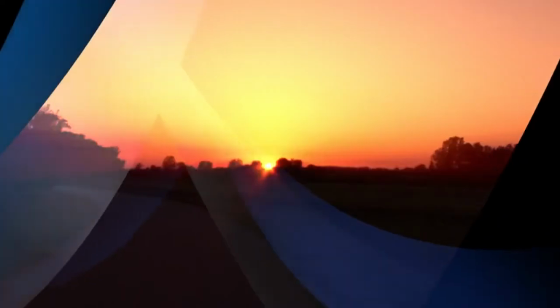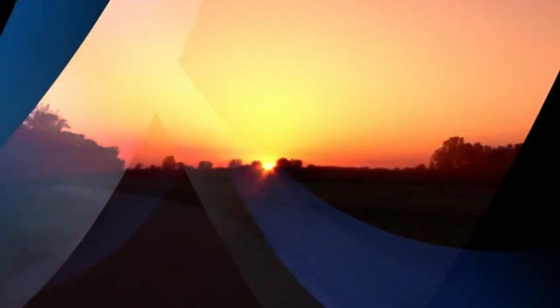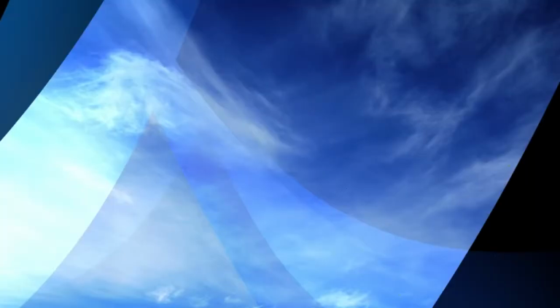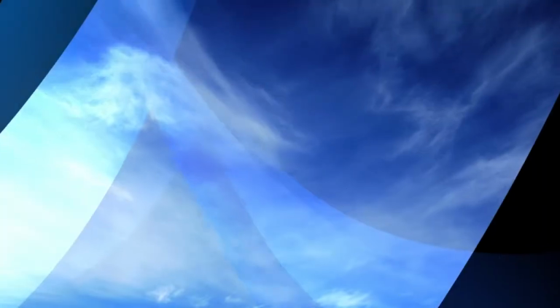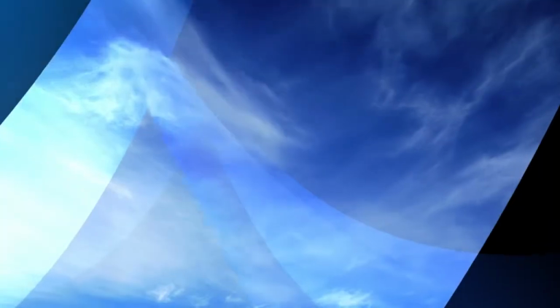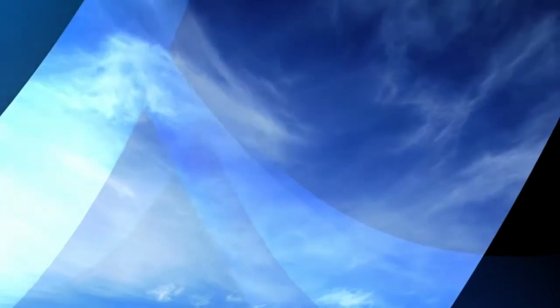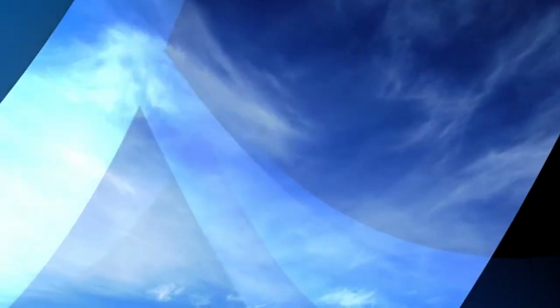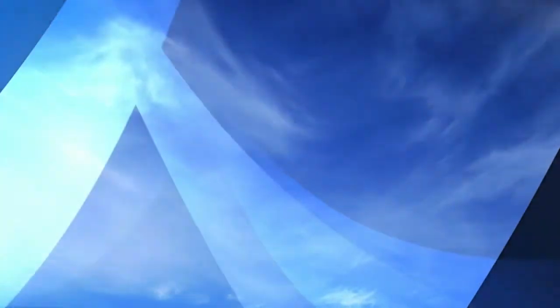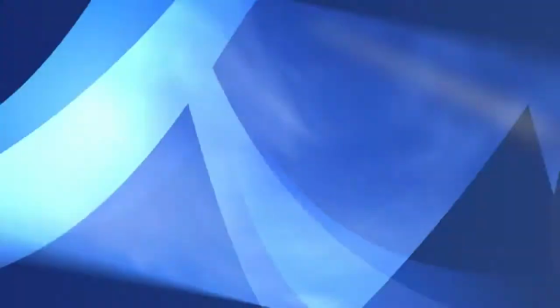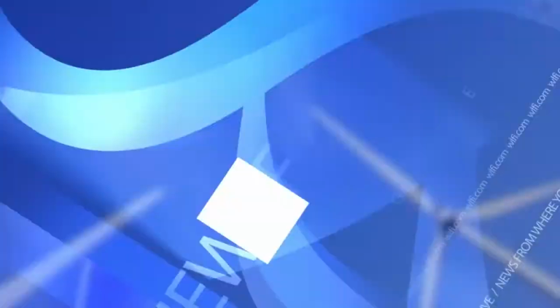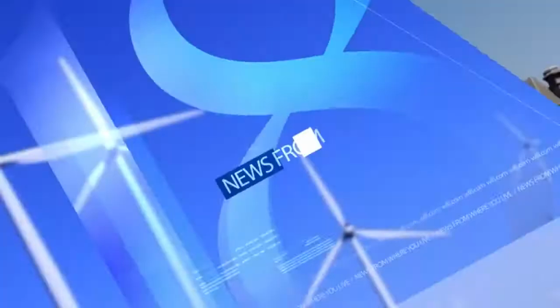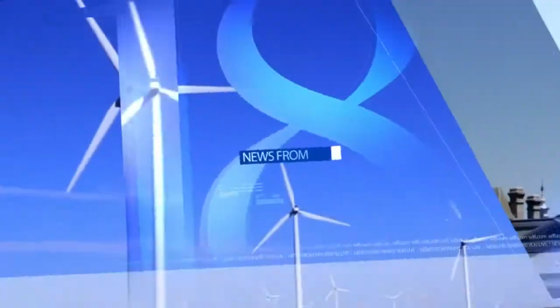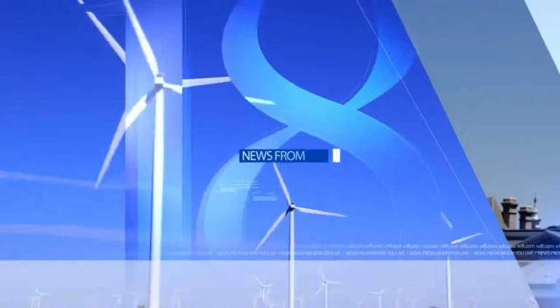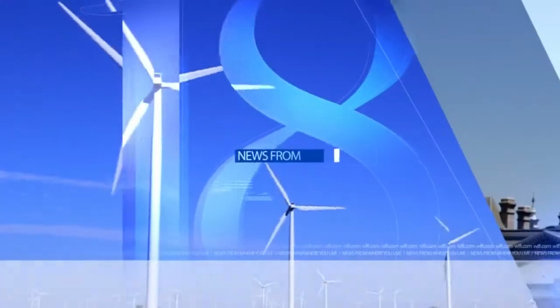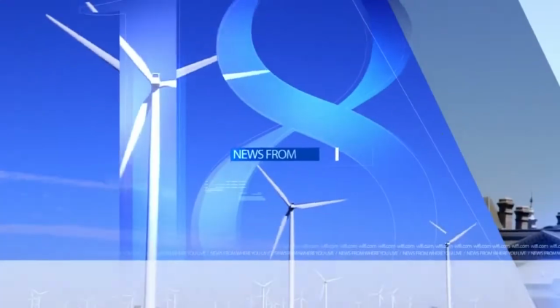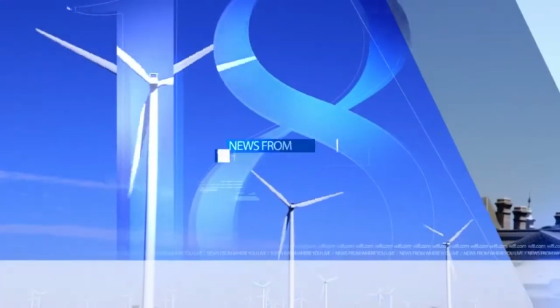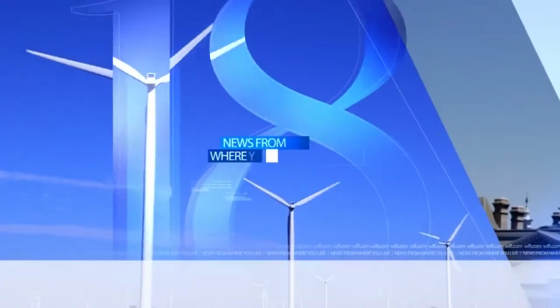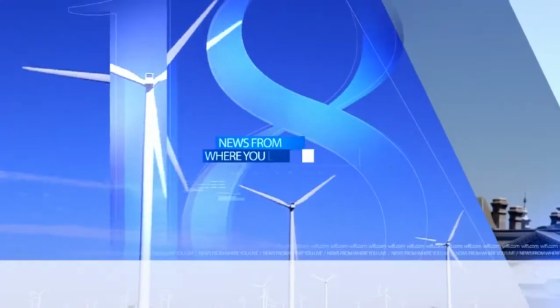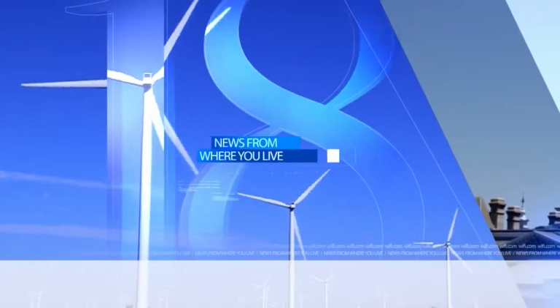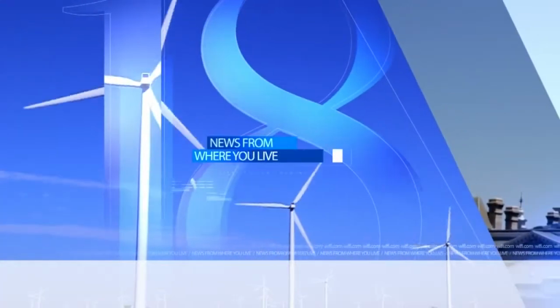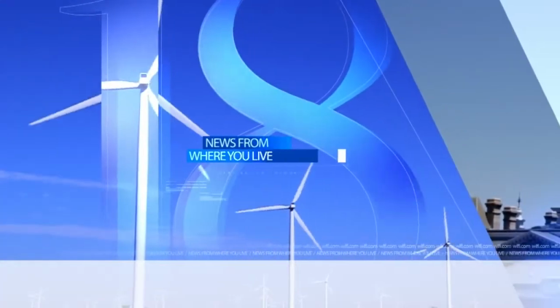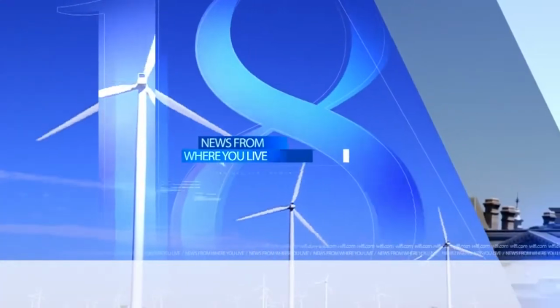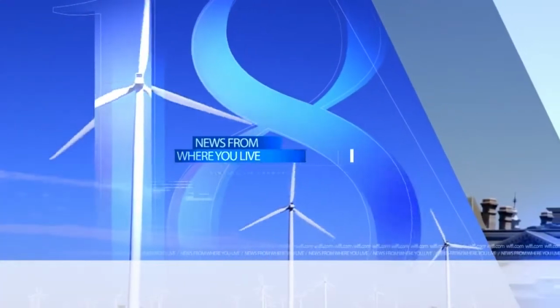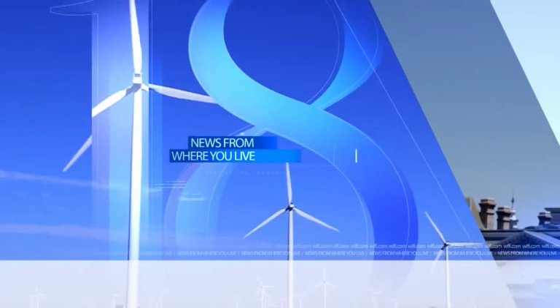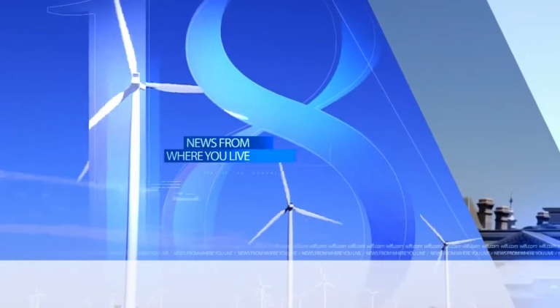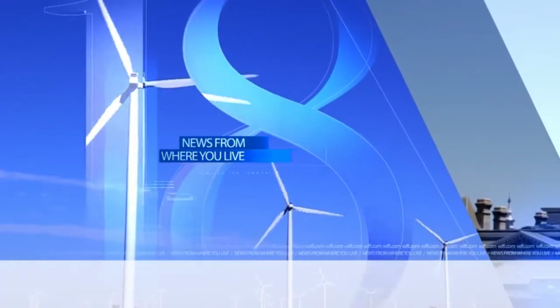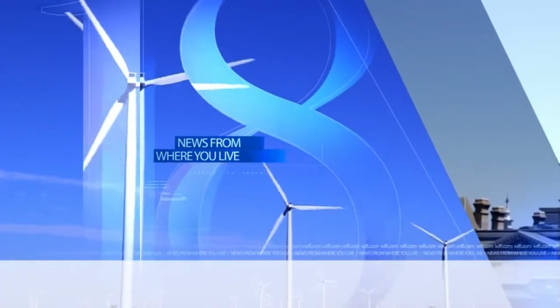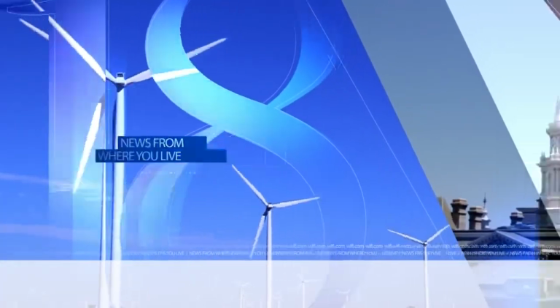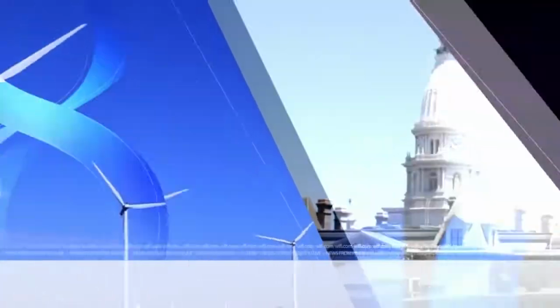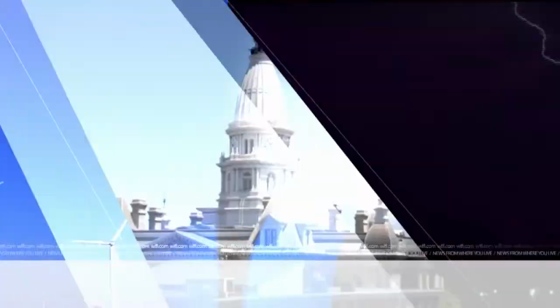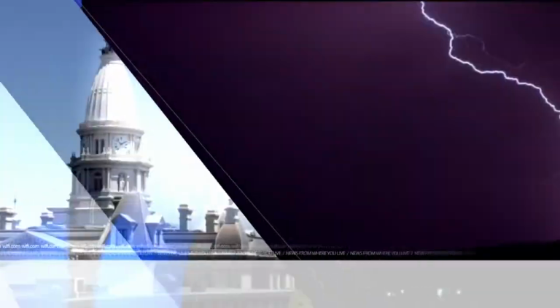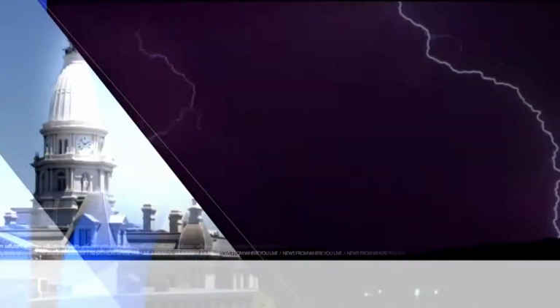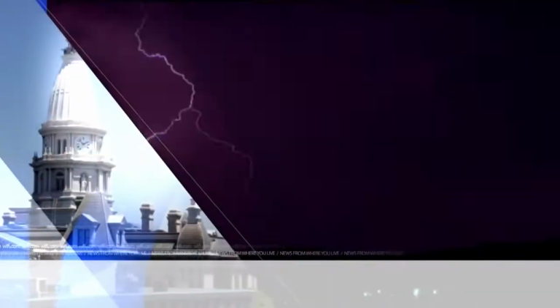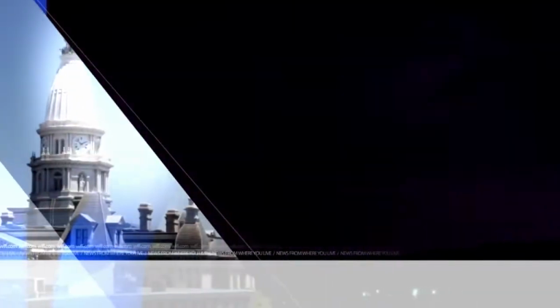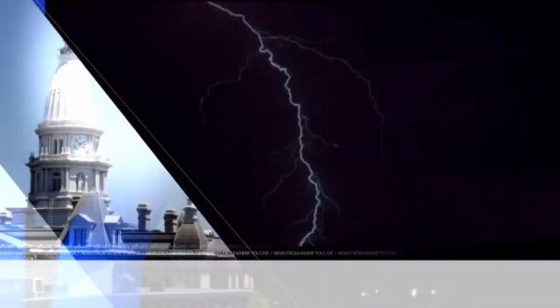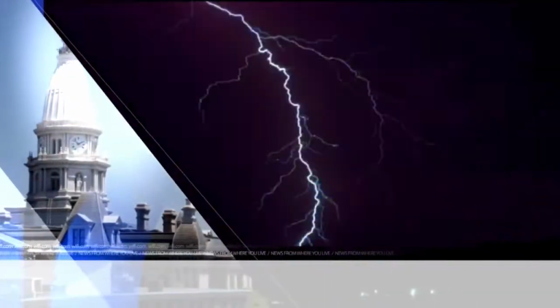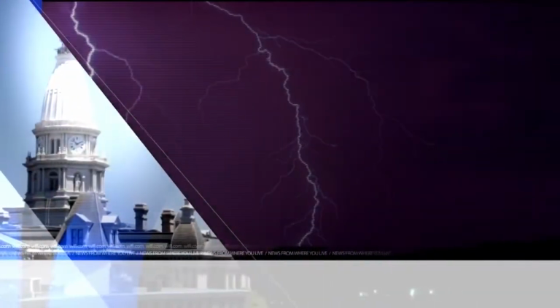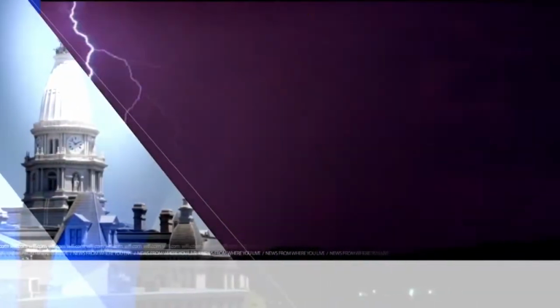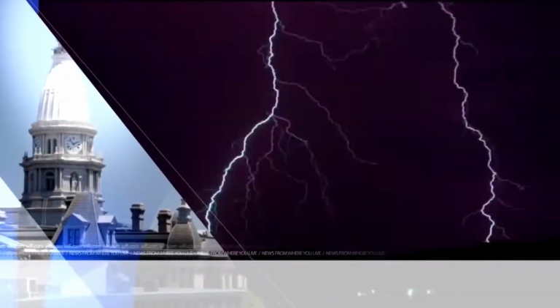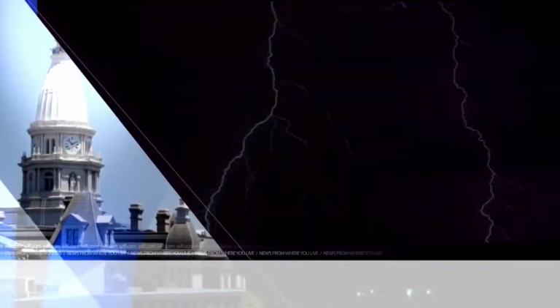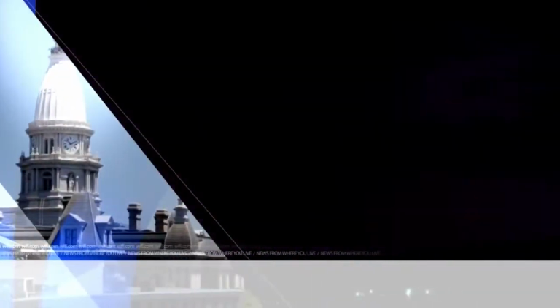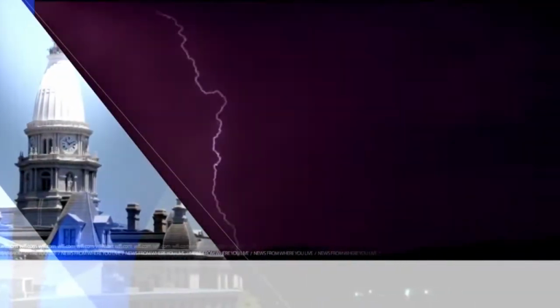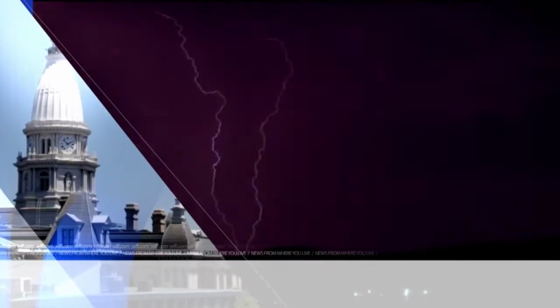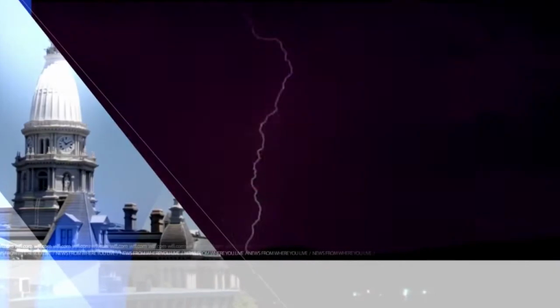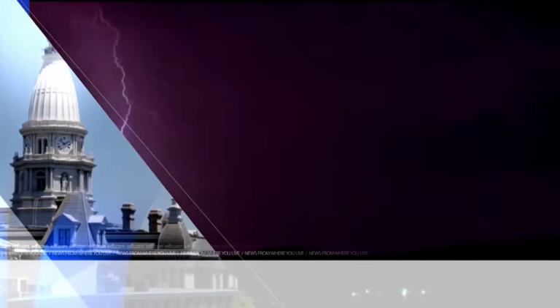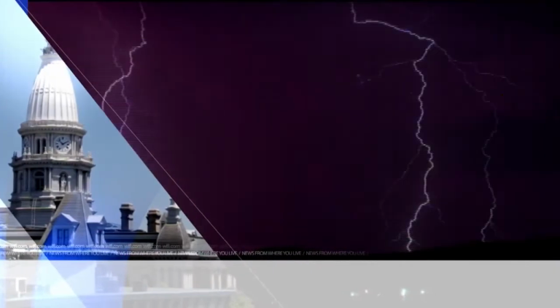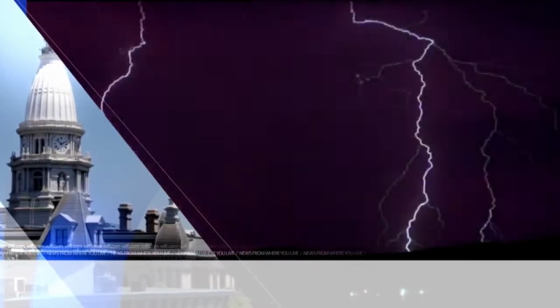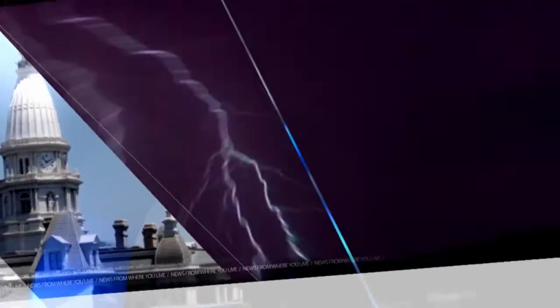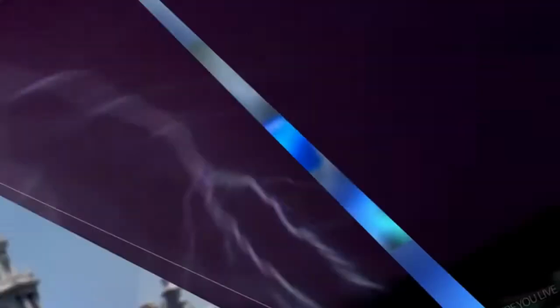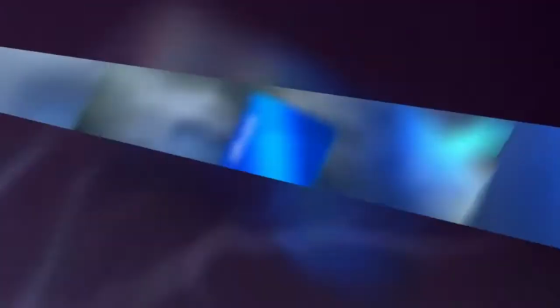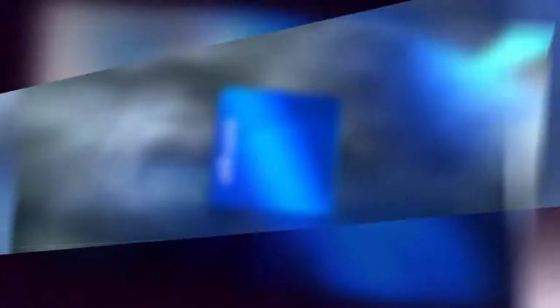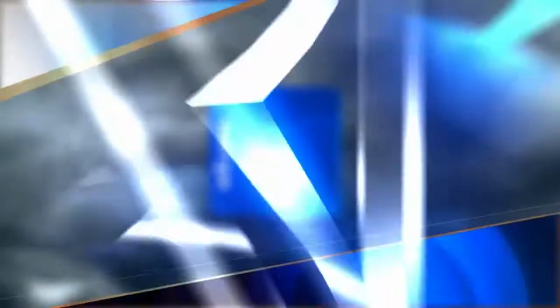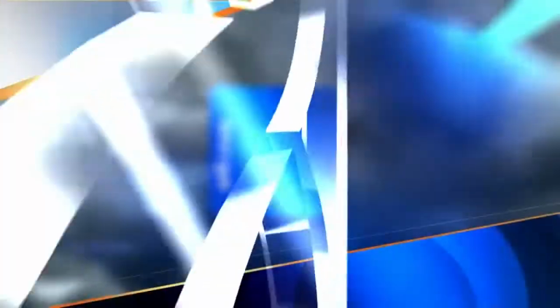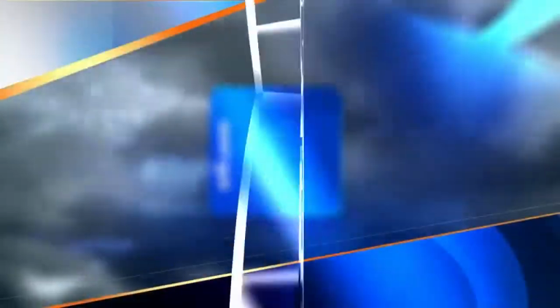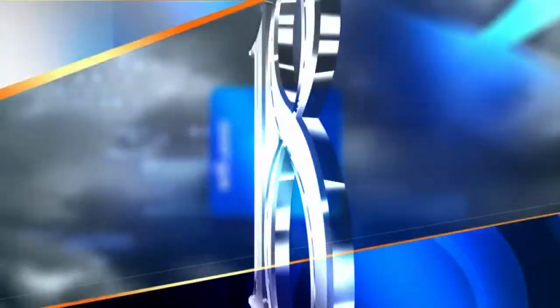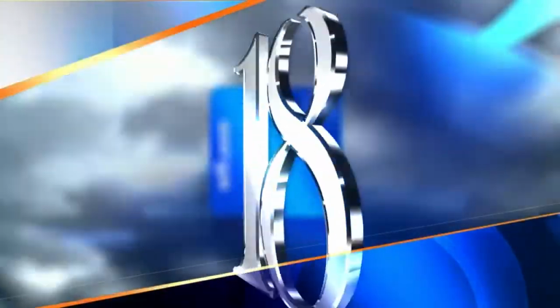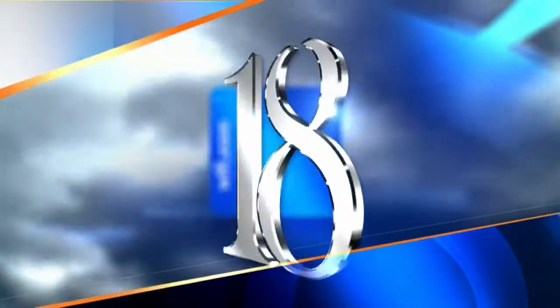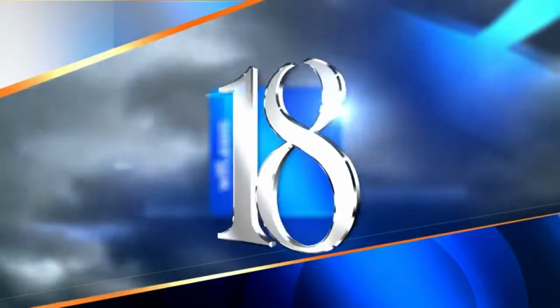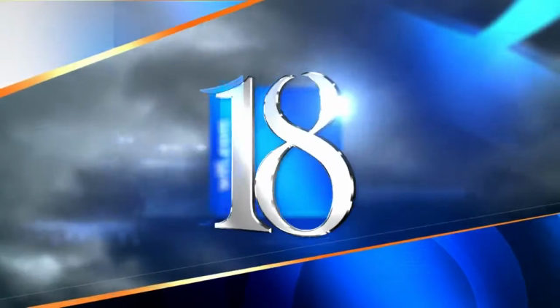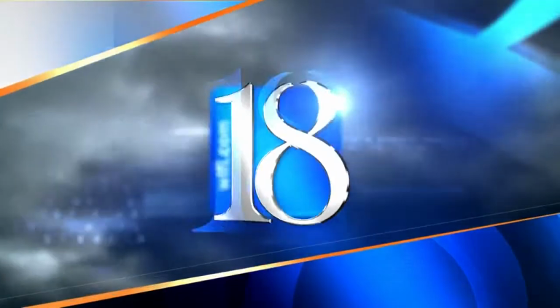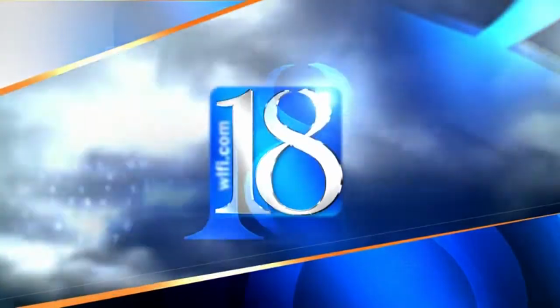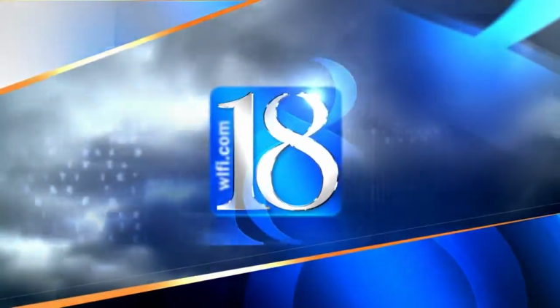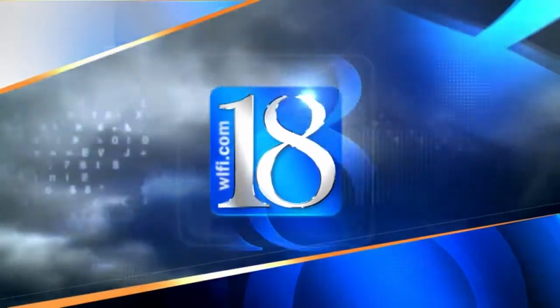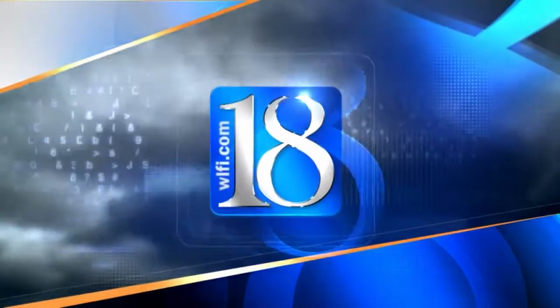And now, your Precision 18 Forecast. News 18. Weather from where you live.